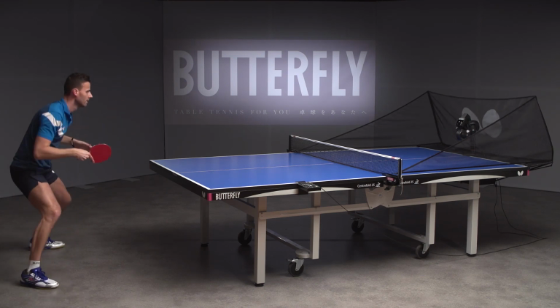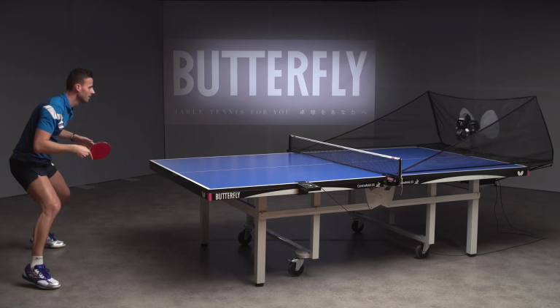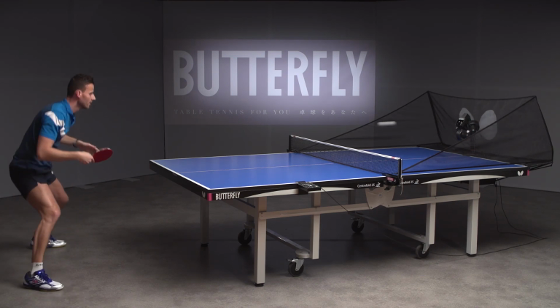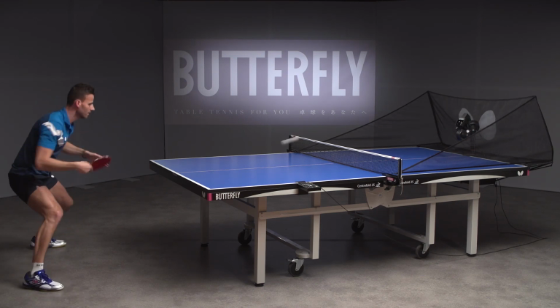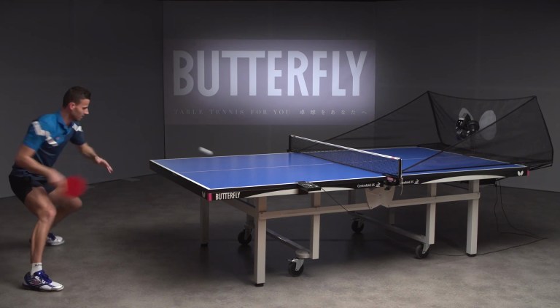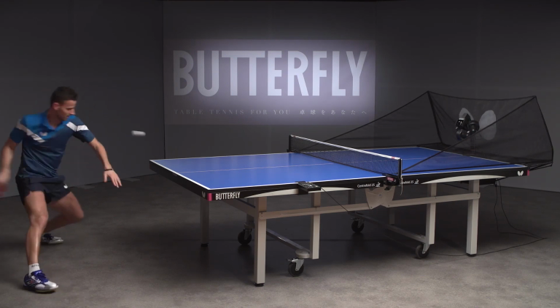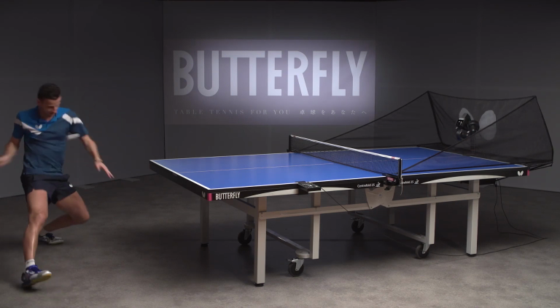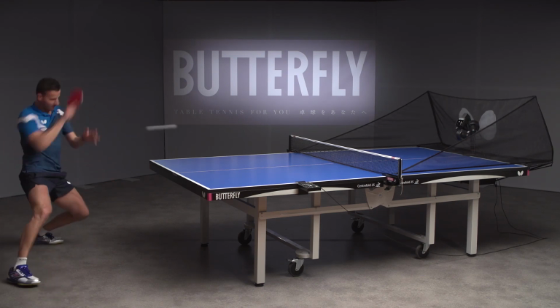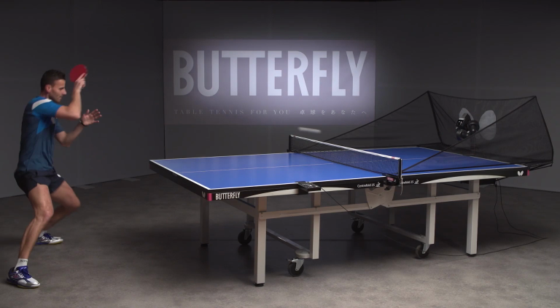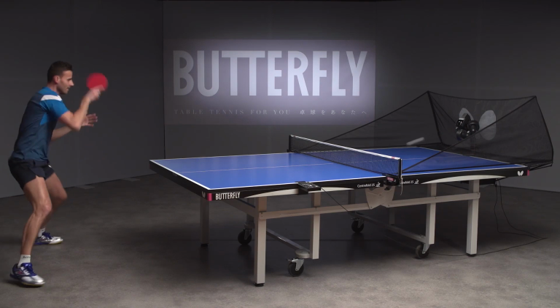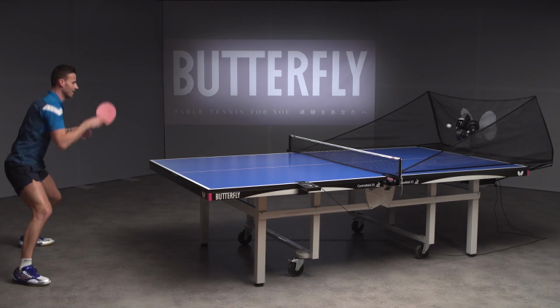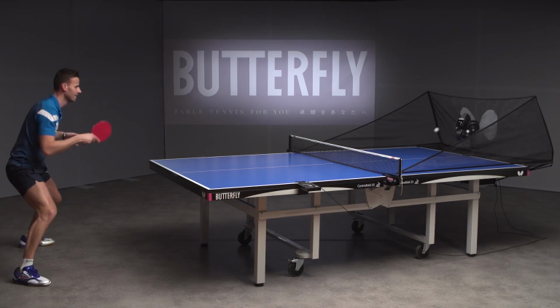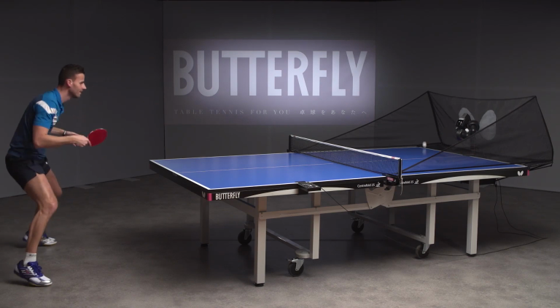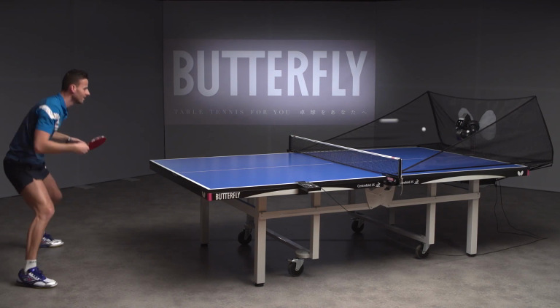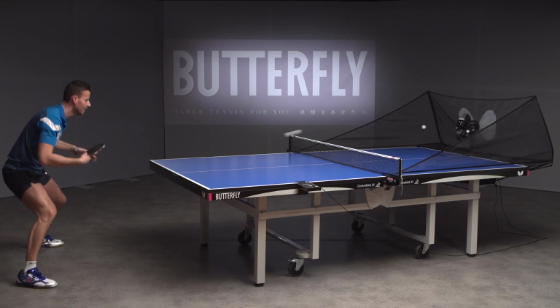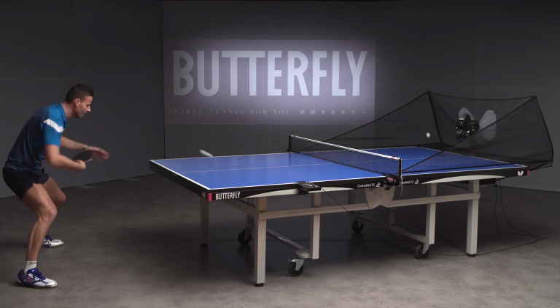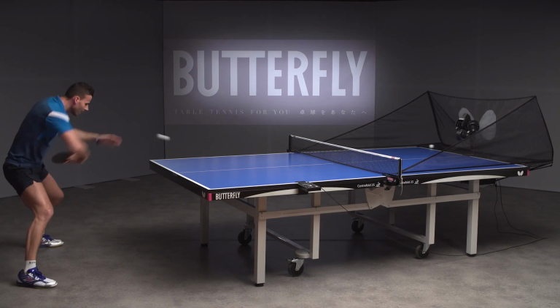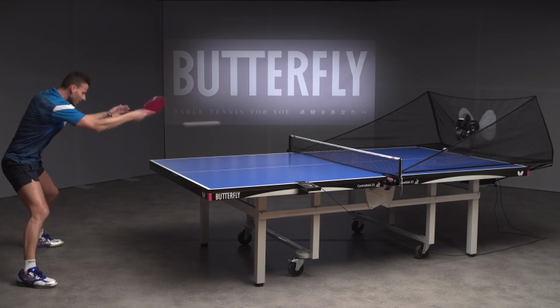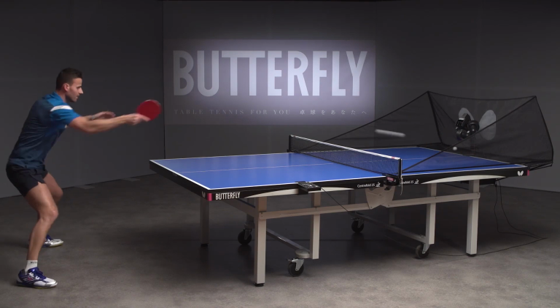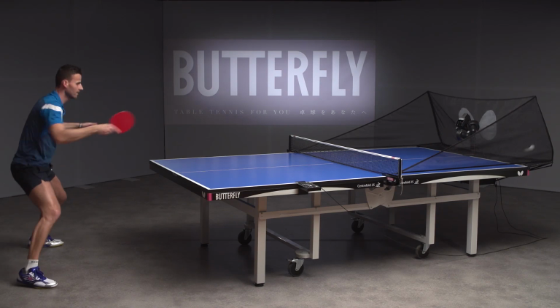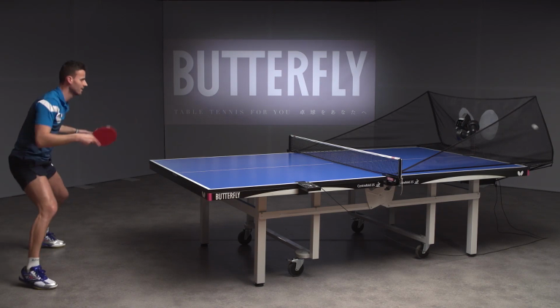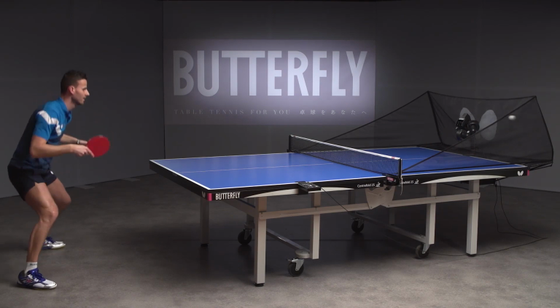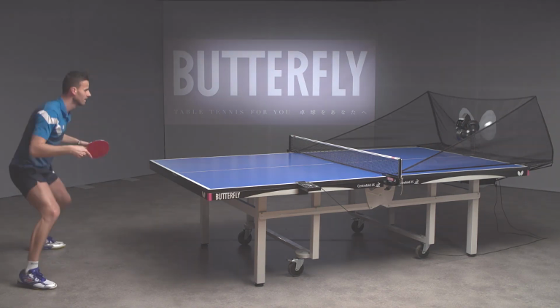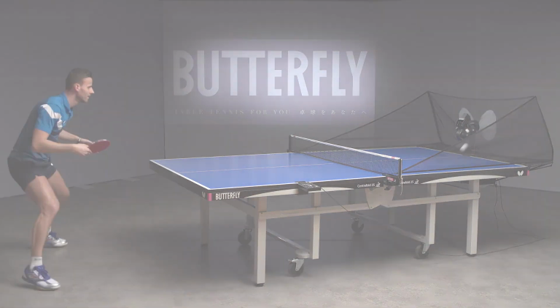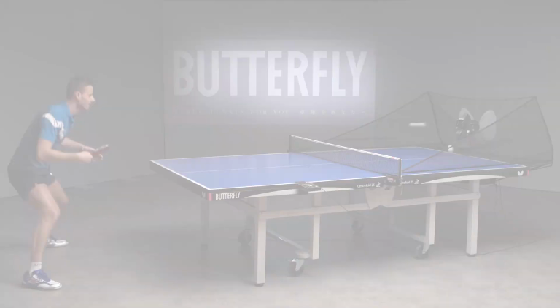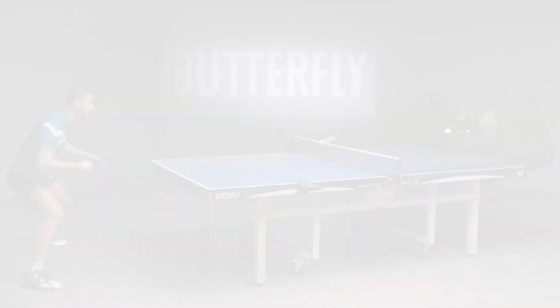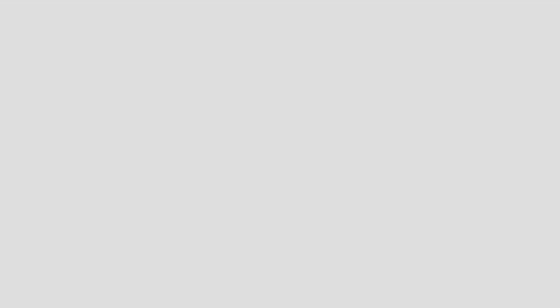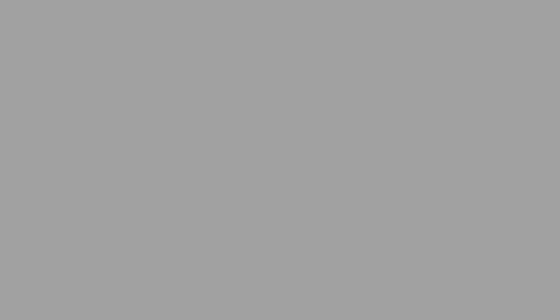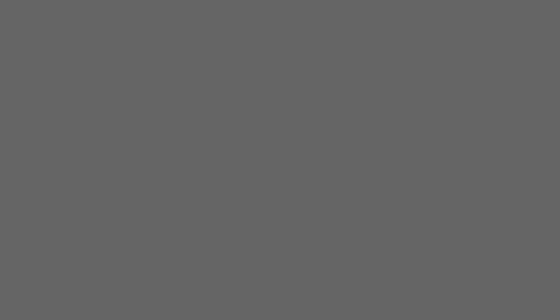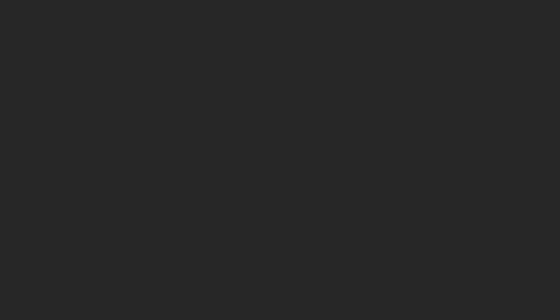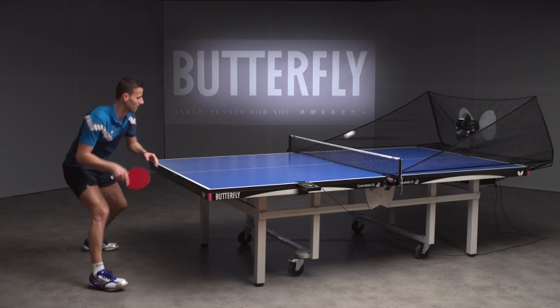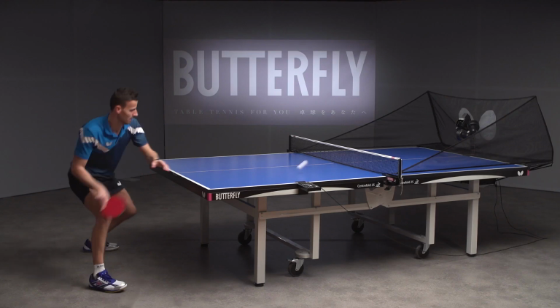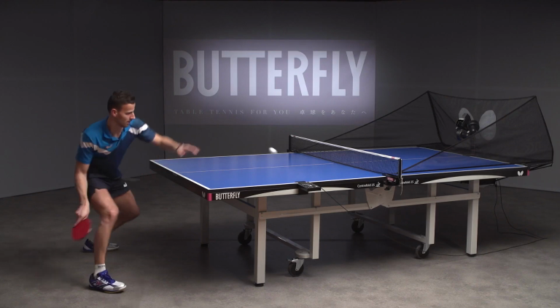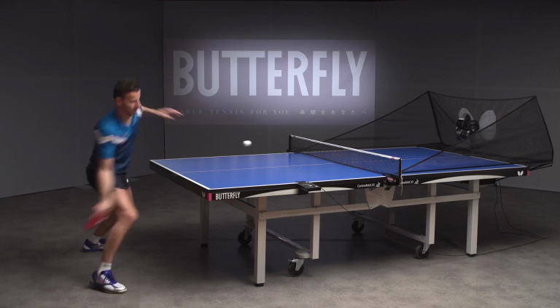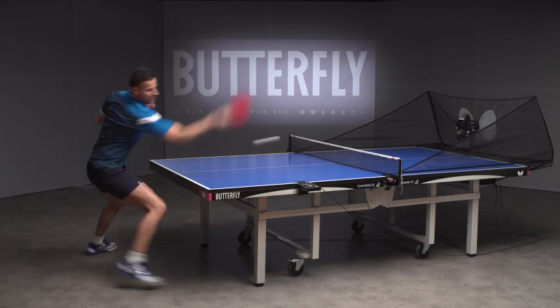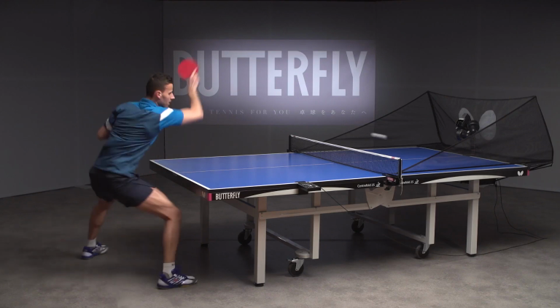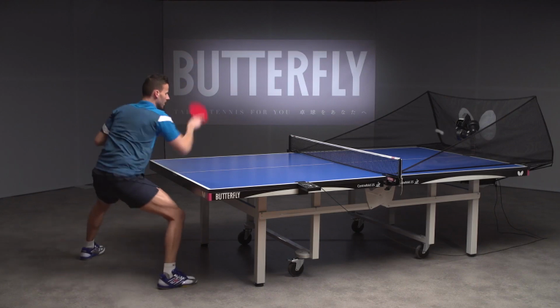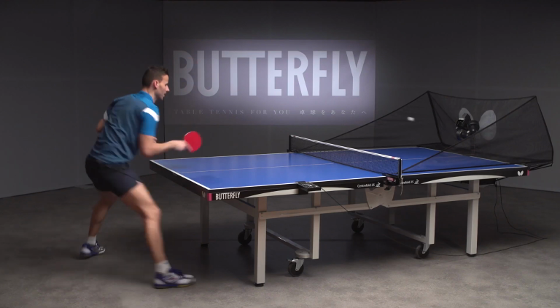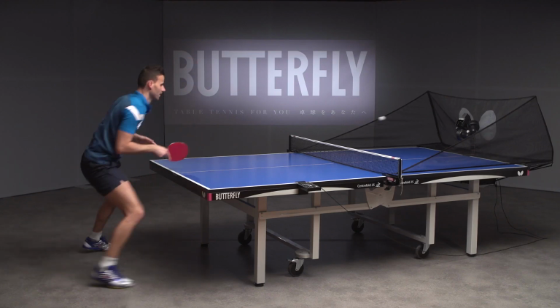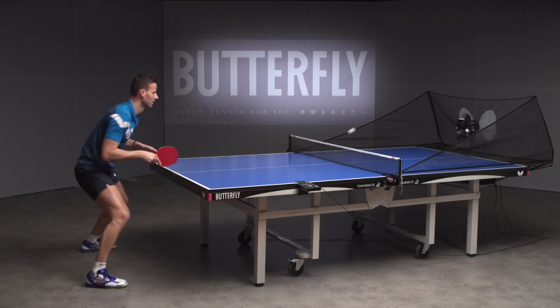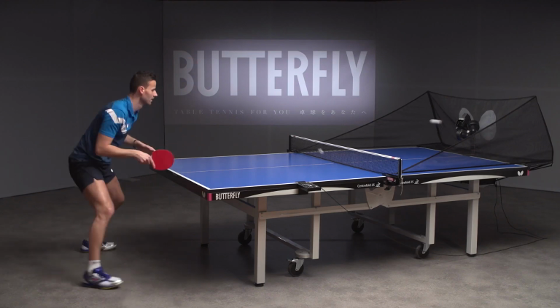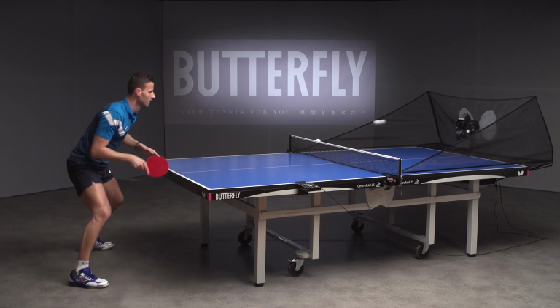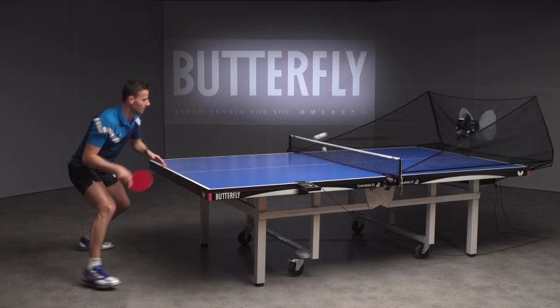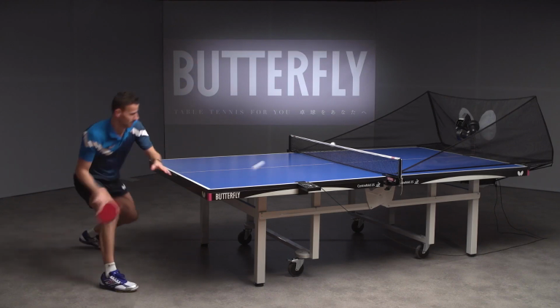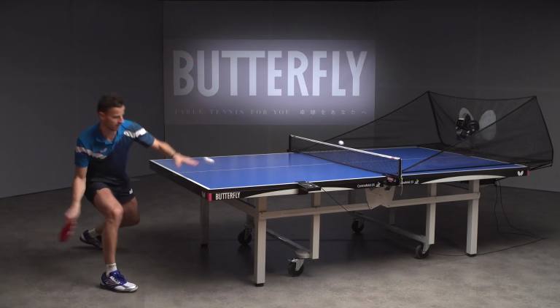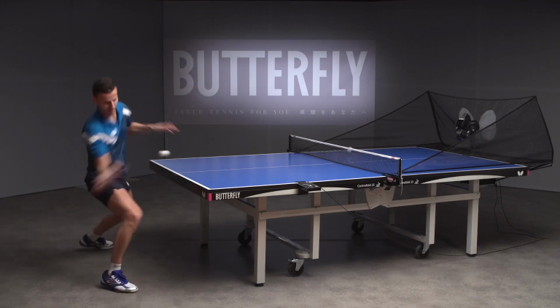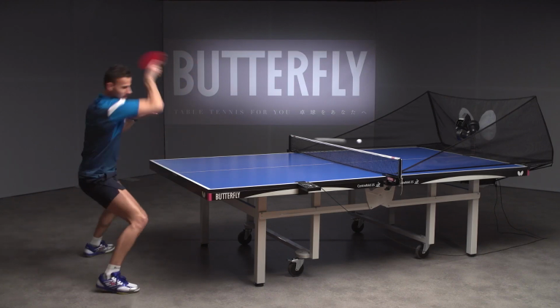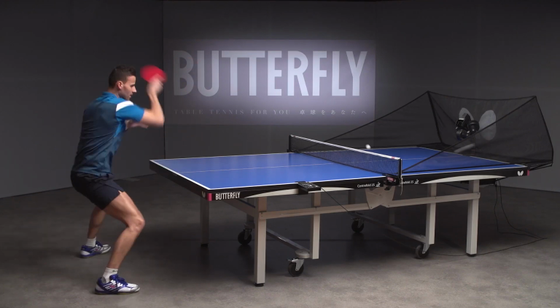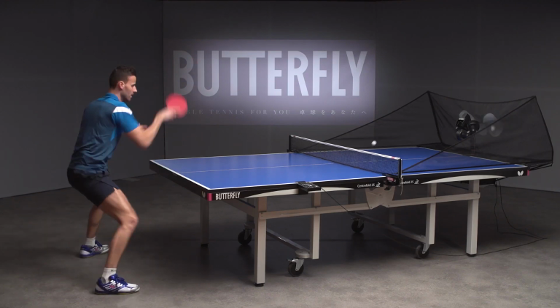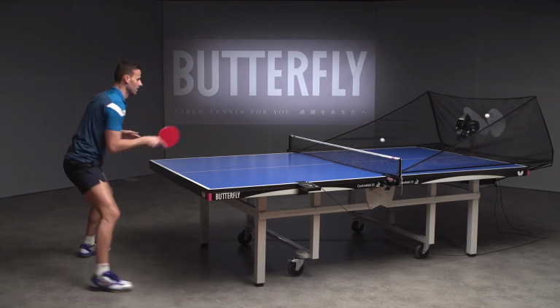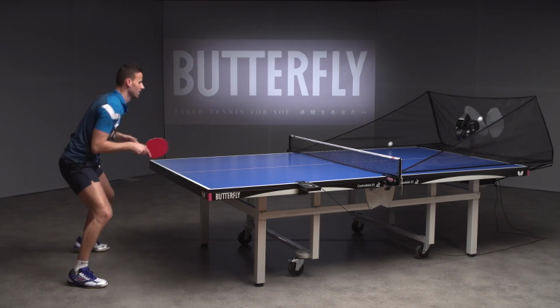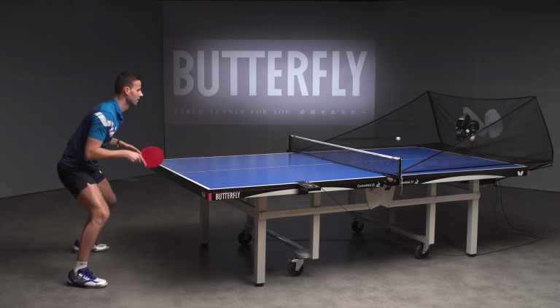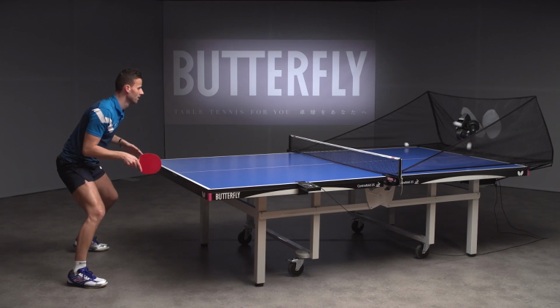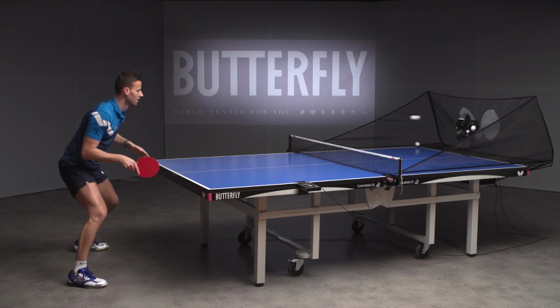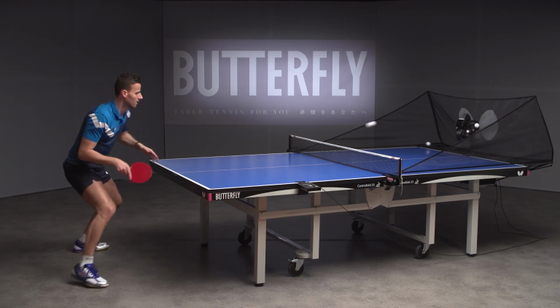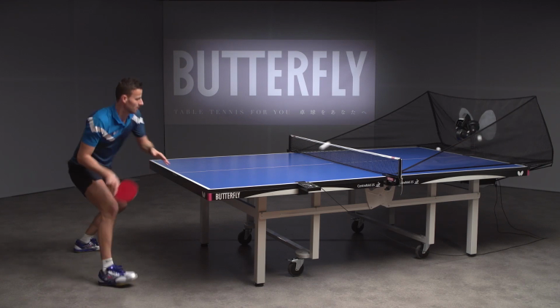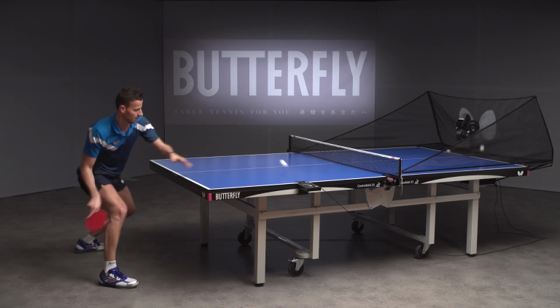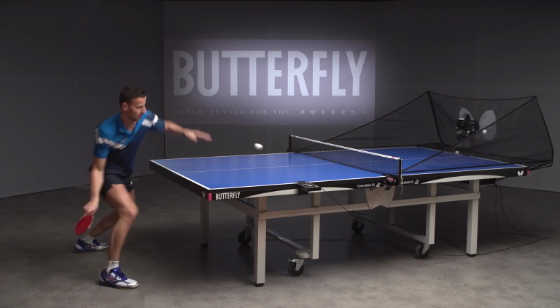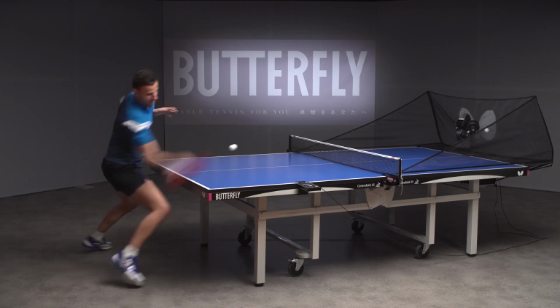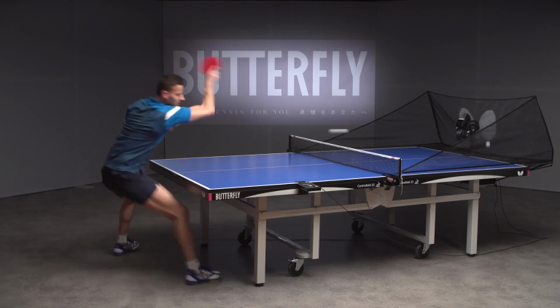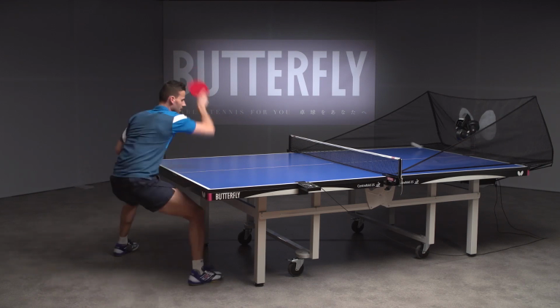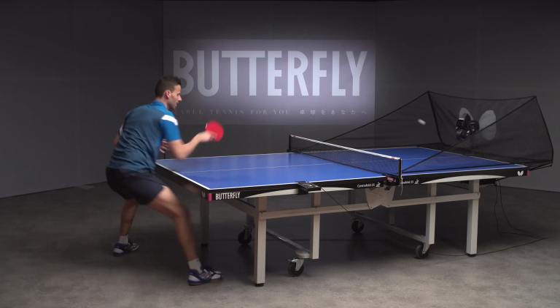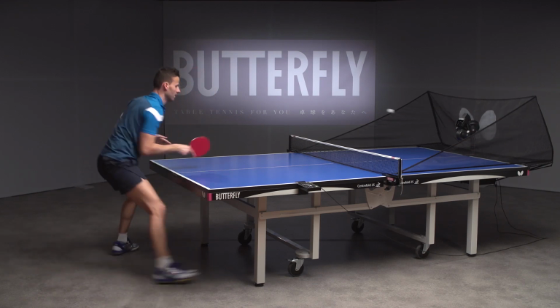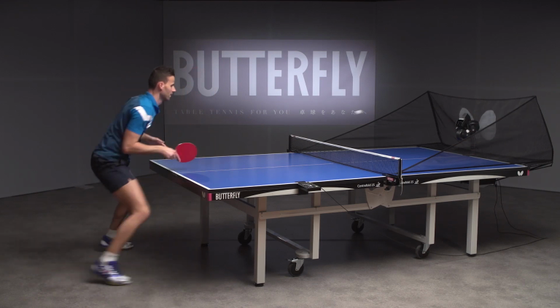Every forehand topspin should be played moving forwards. When accelerating, try to avoid a long backswing but still use your upper body and legs for additional power.